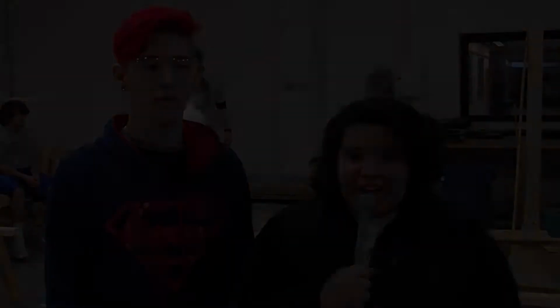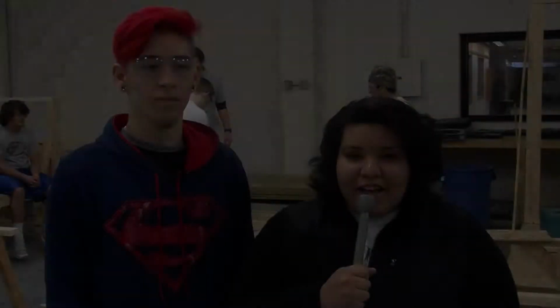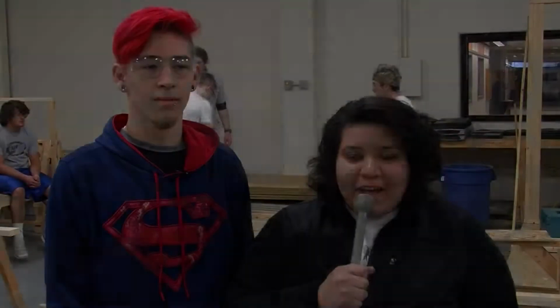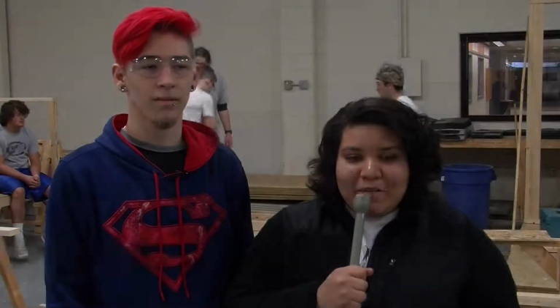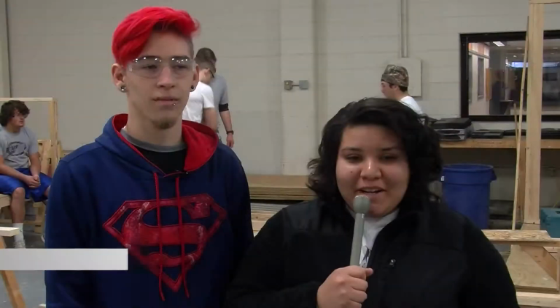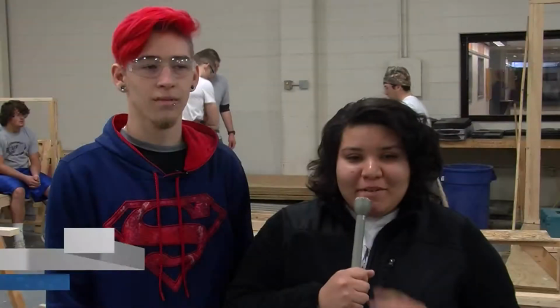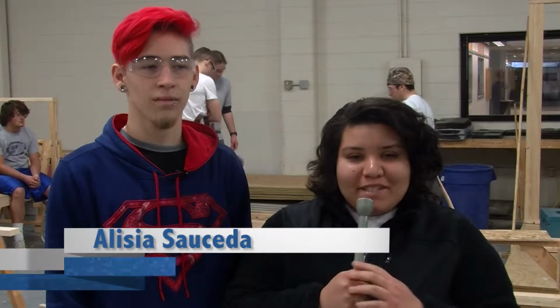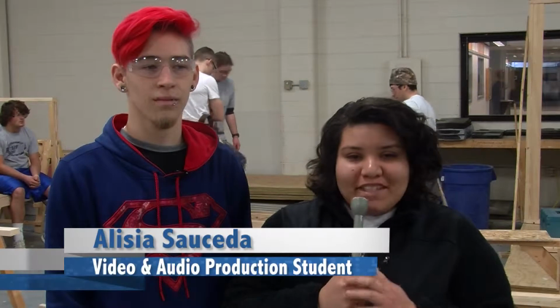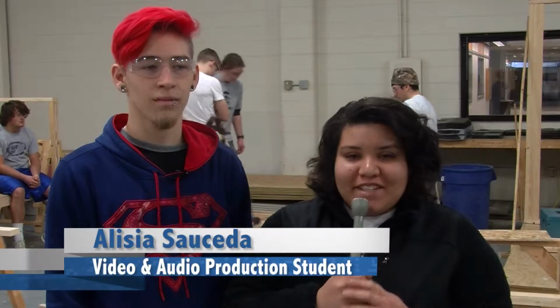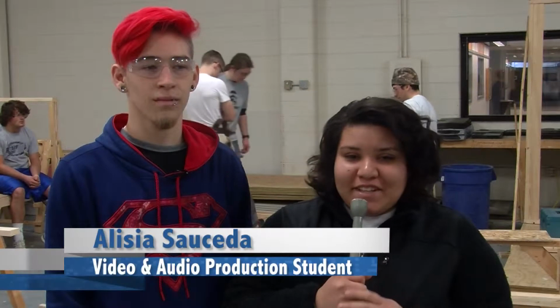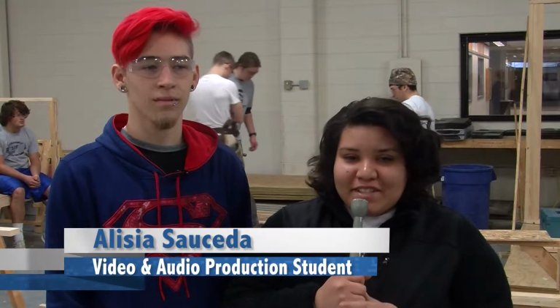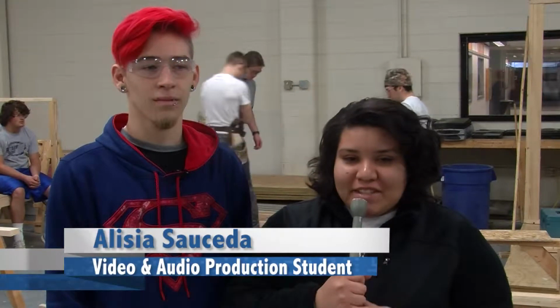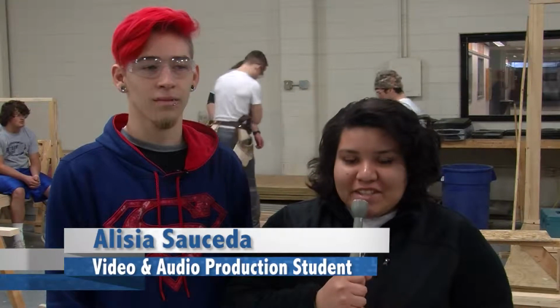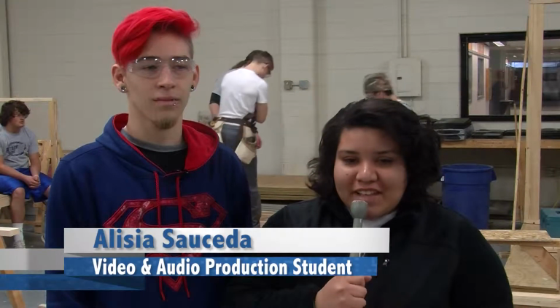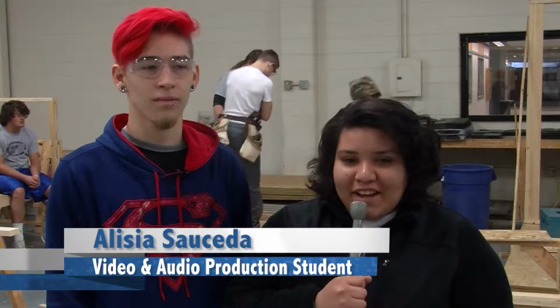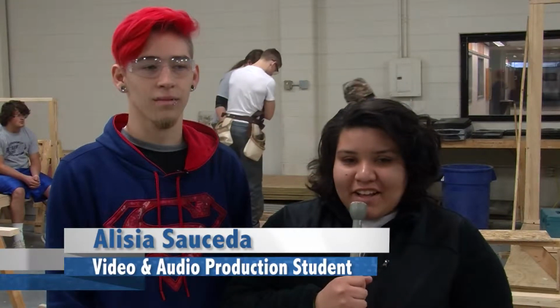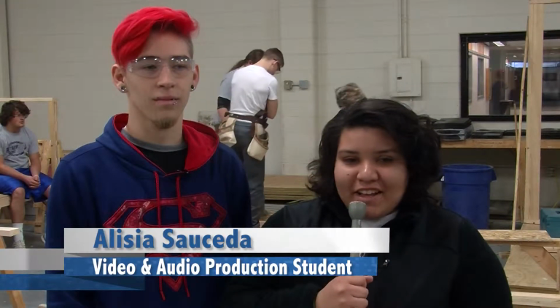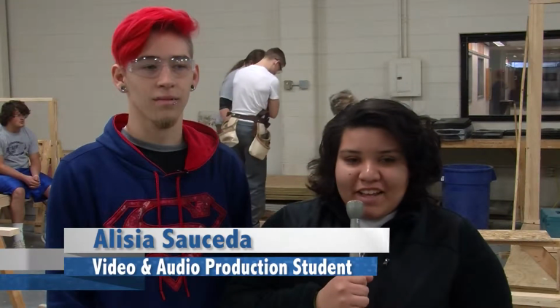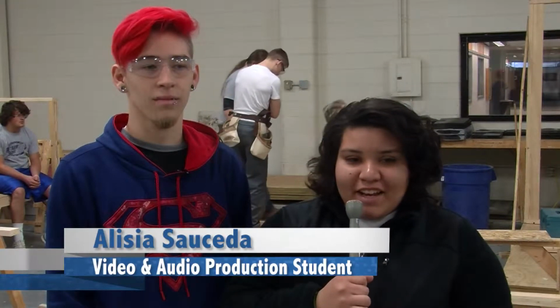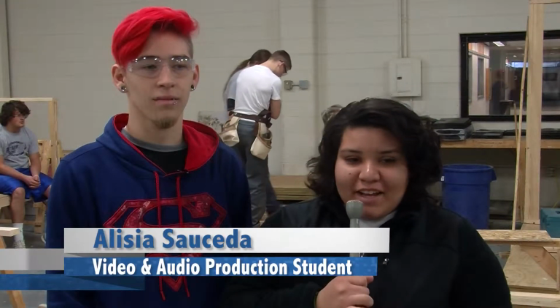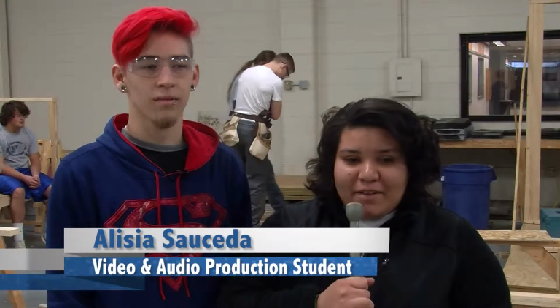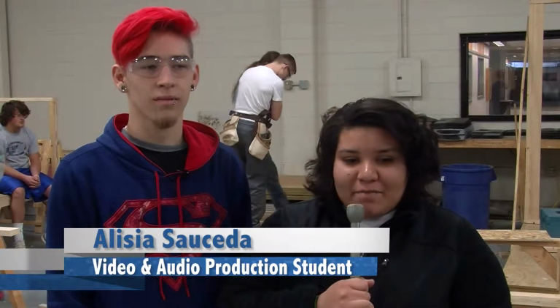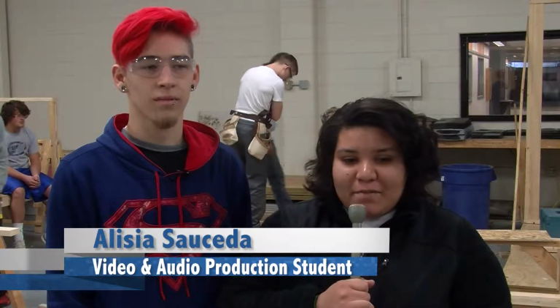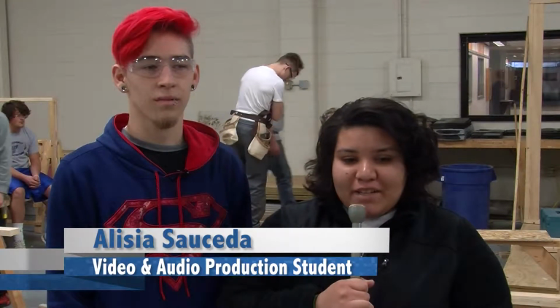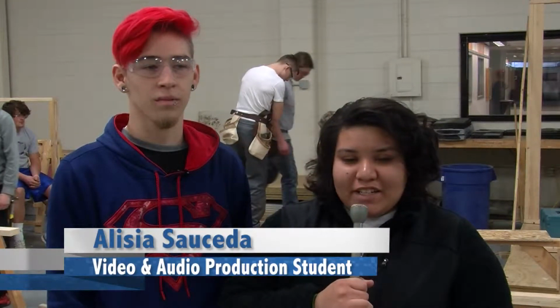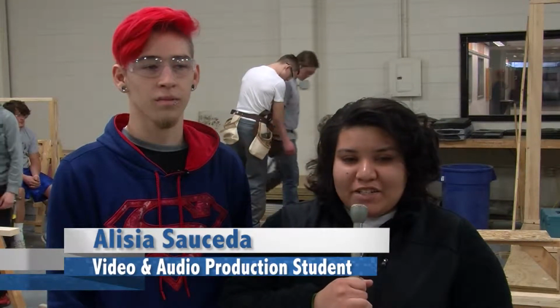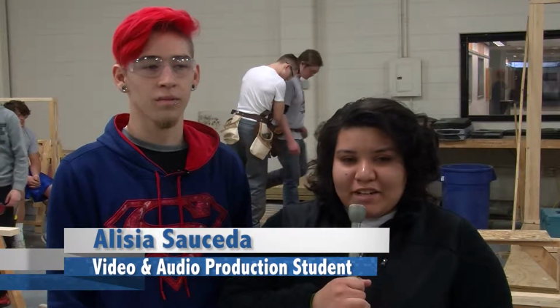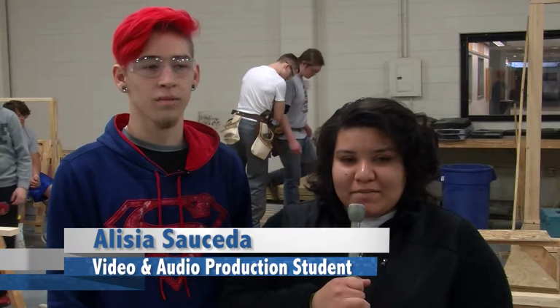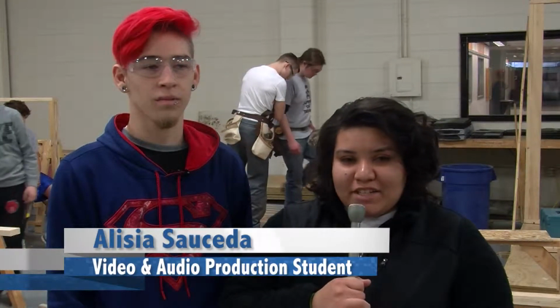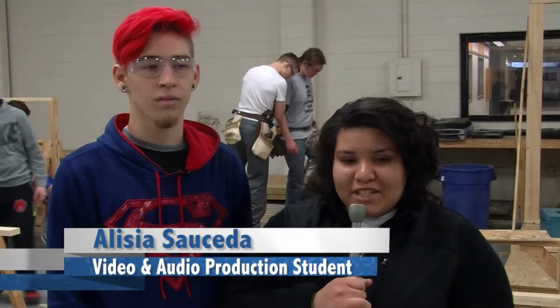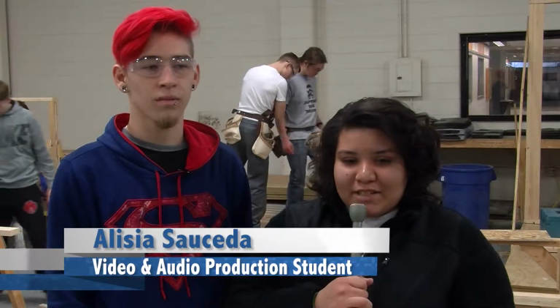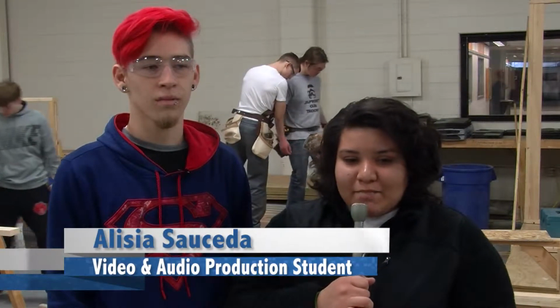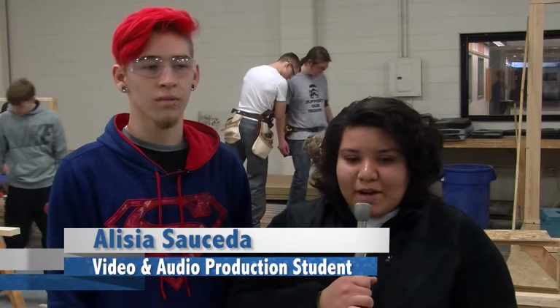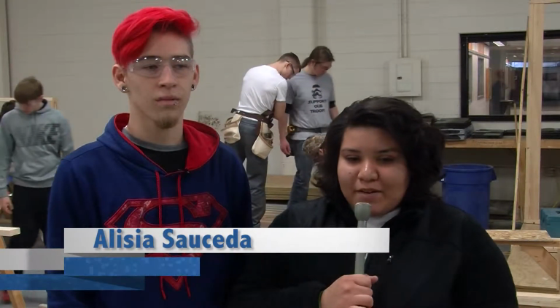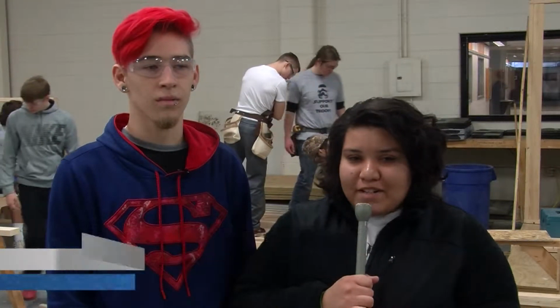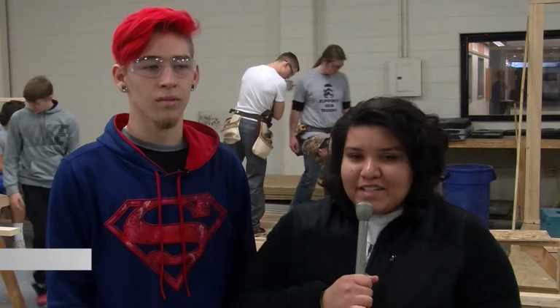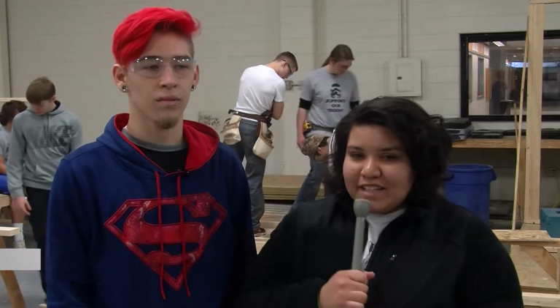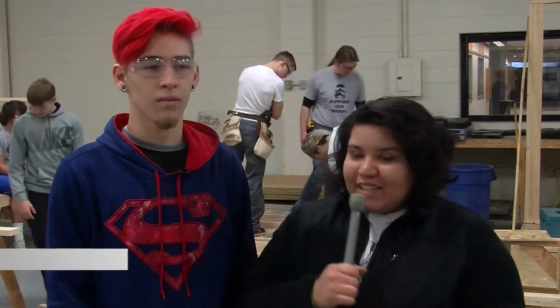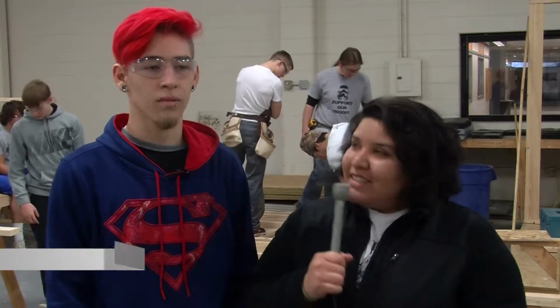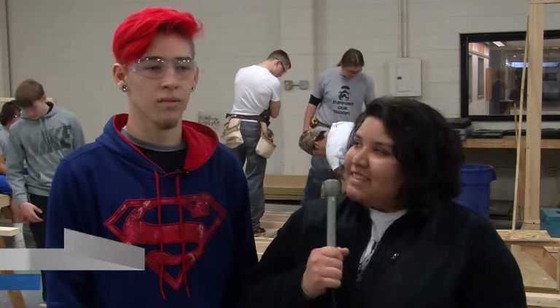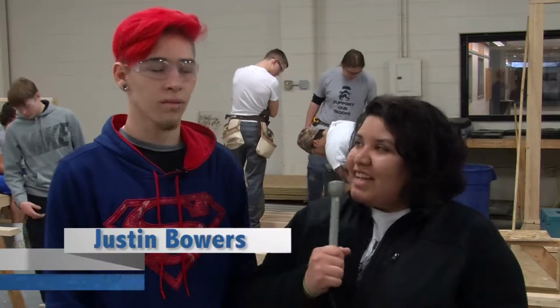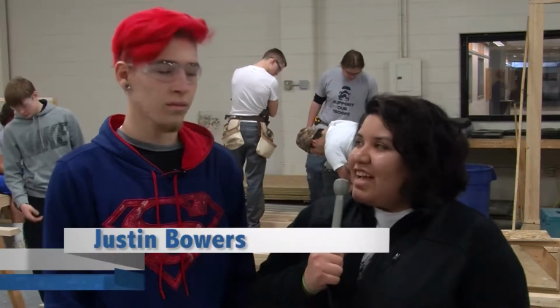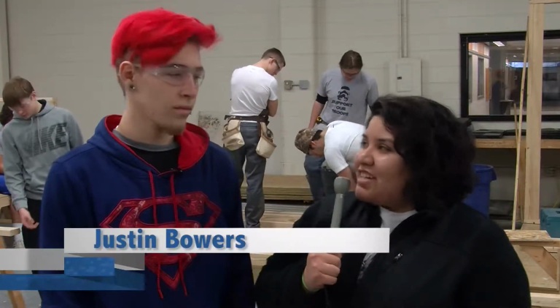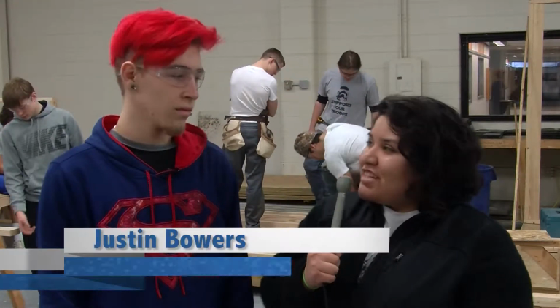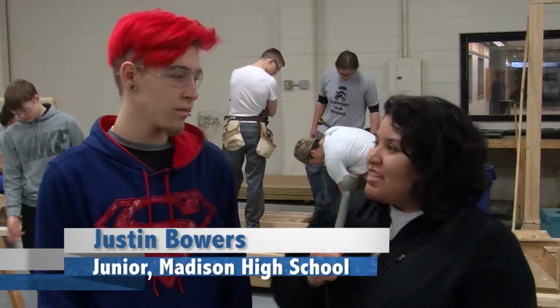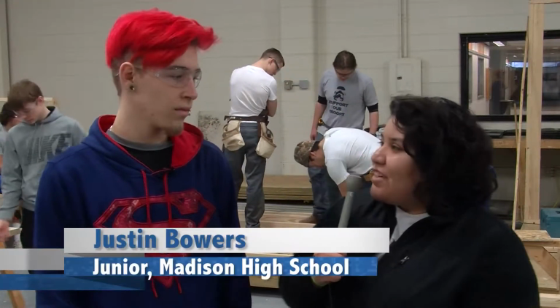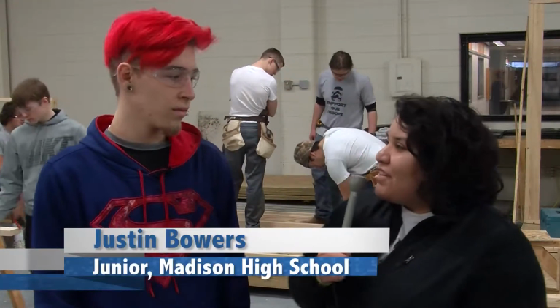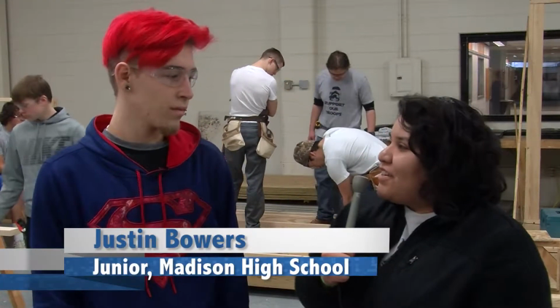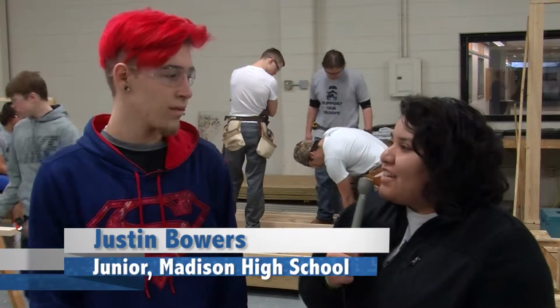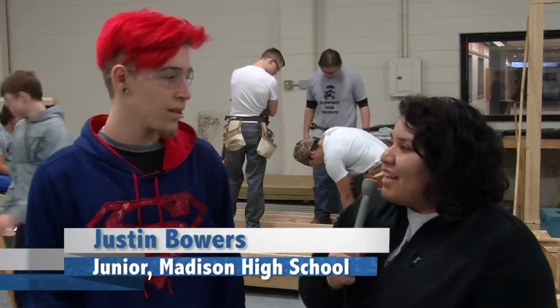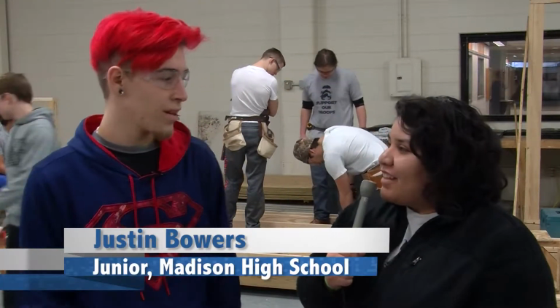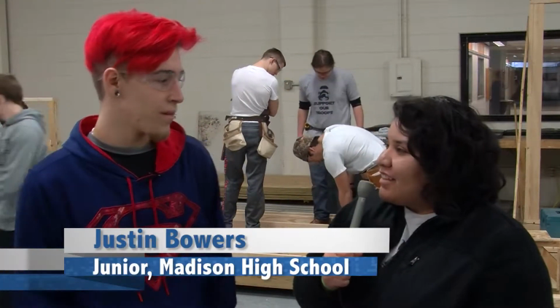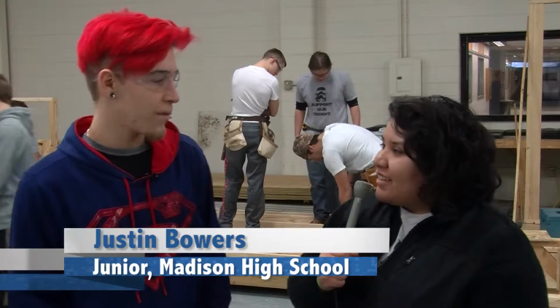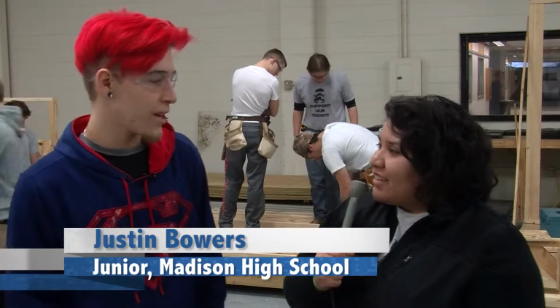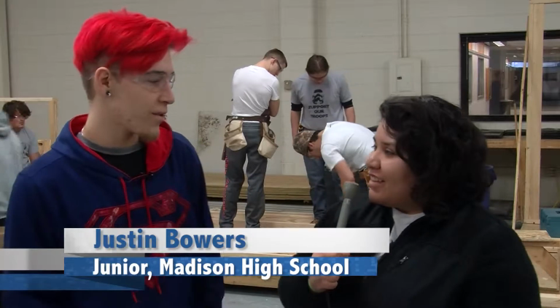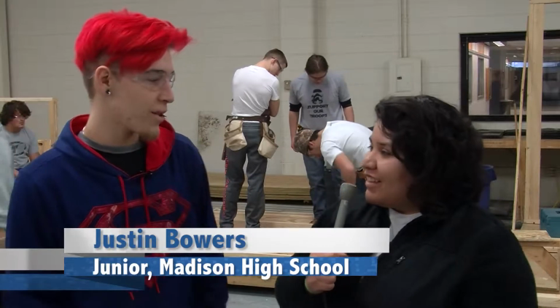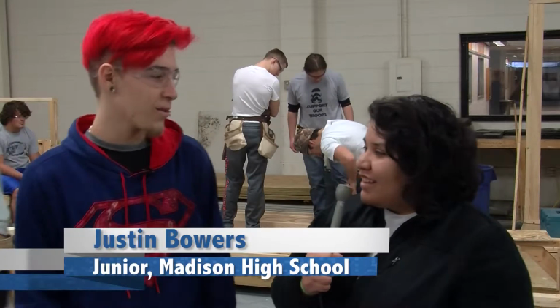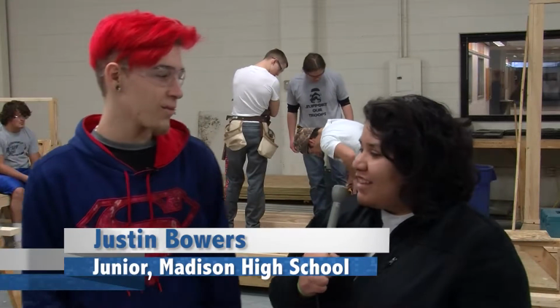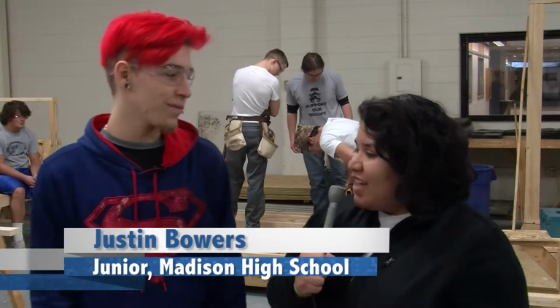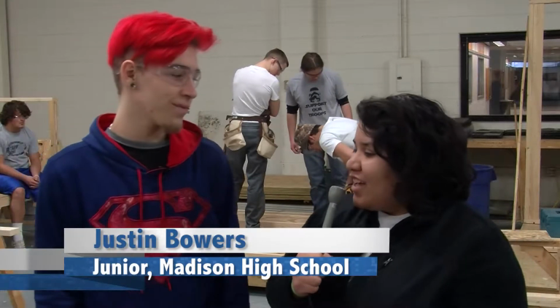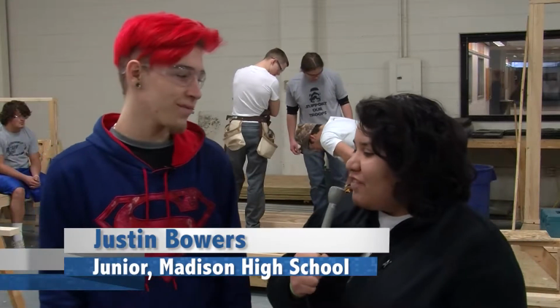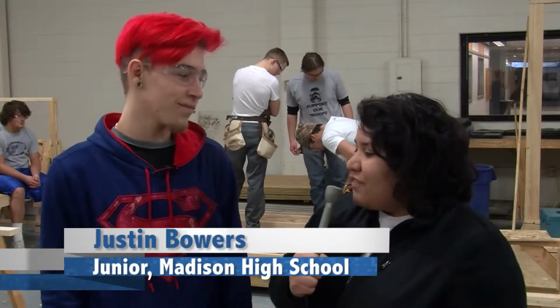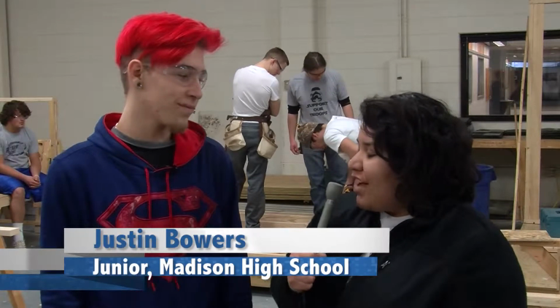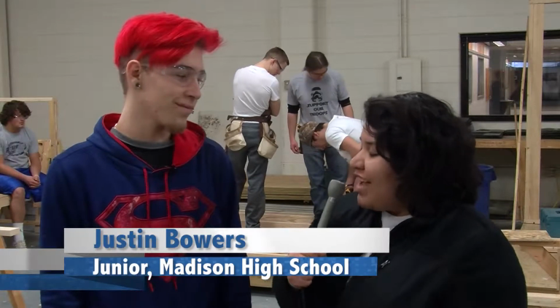Hi, my name is Lisa Salceda and I'm in building trades with Justin Bowers. Hi Justin, how are you today? I'm fine, how are you? Fine.